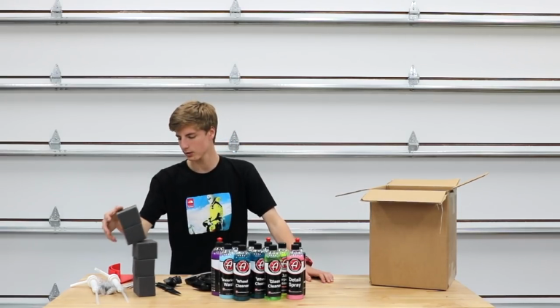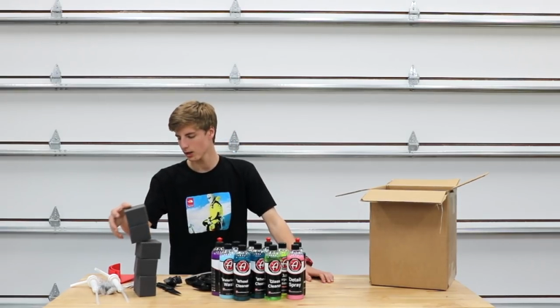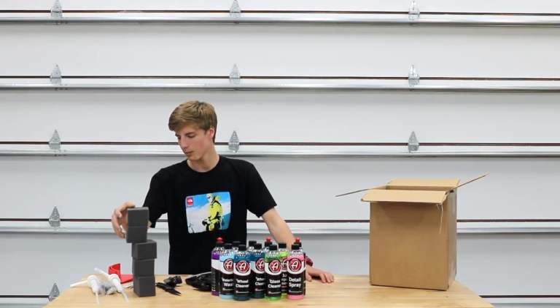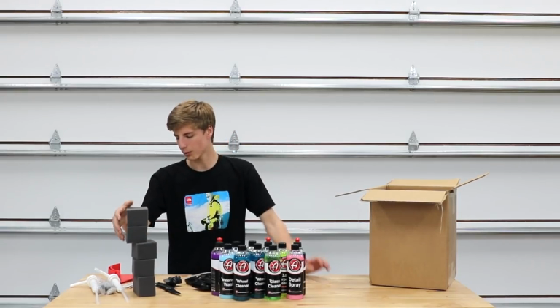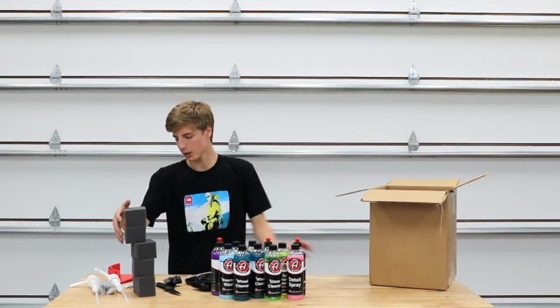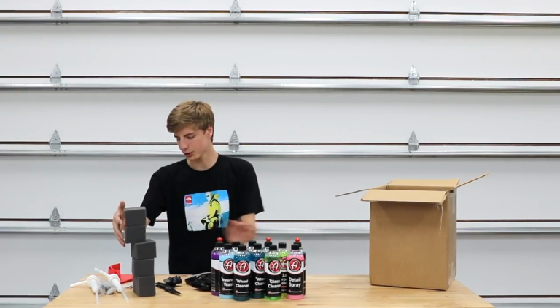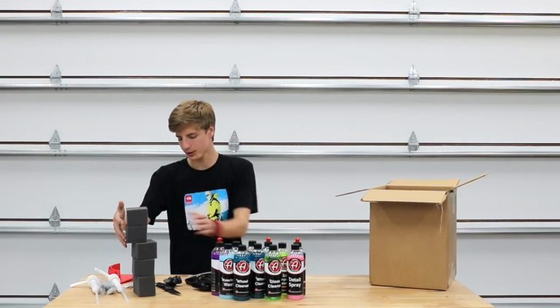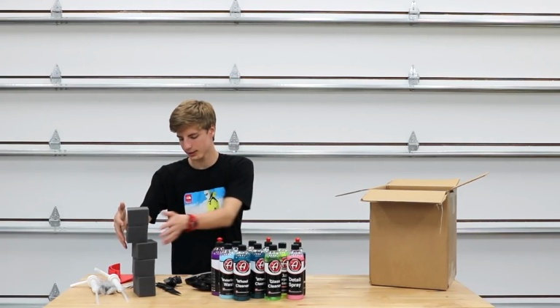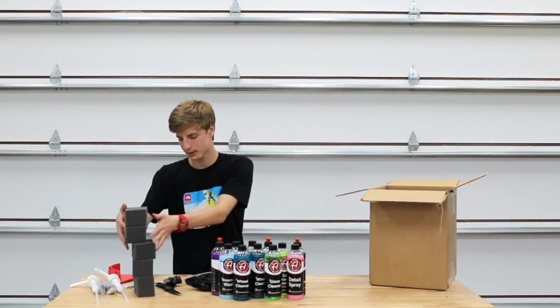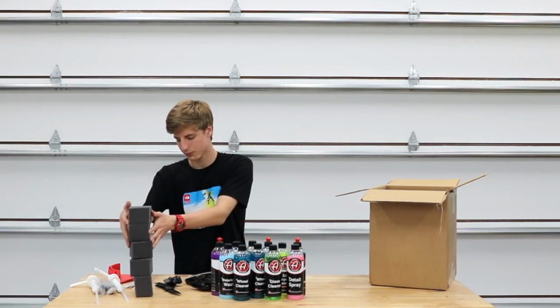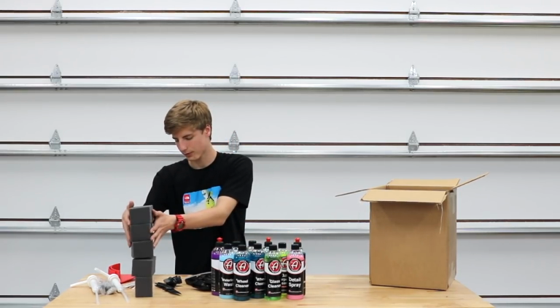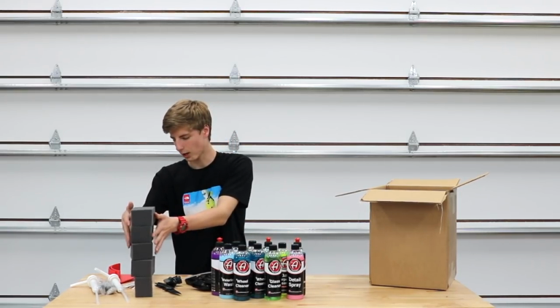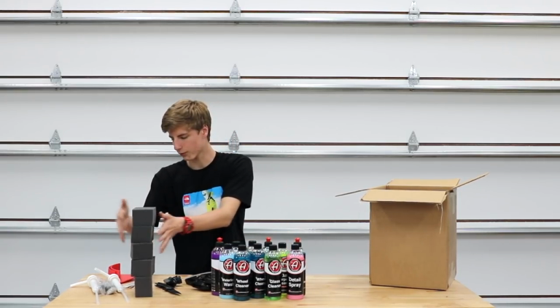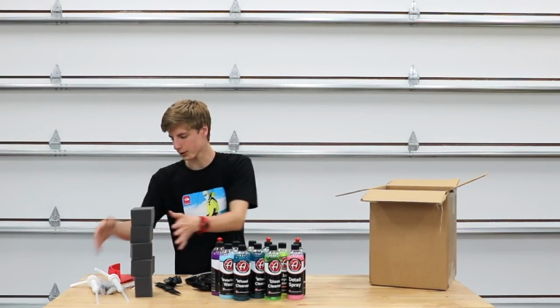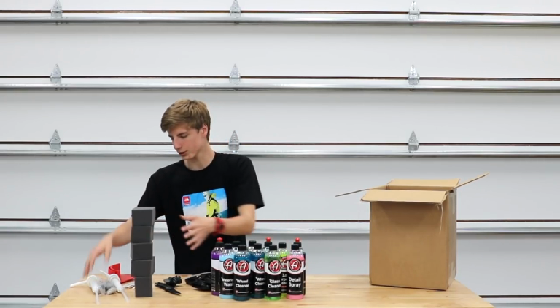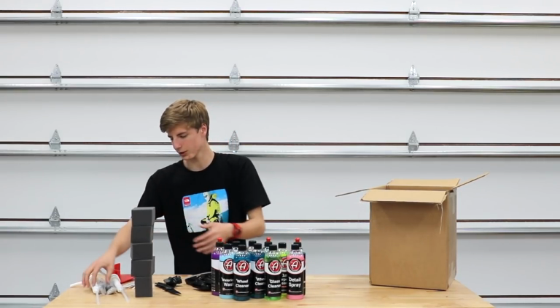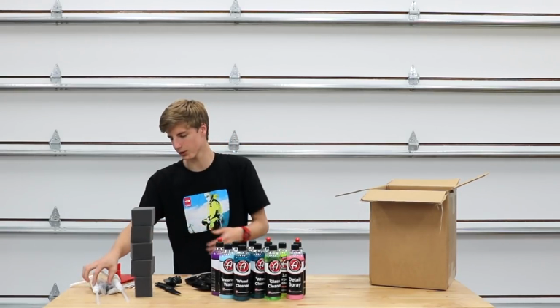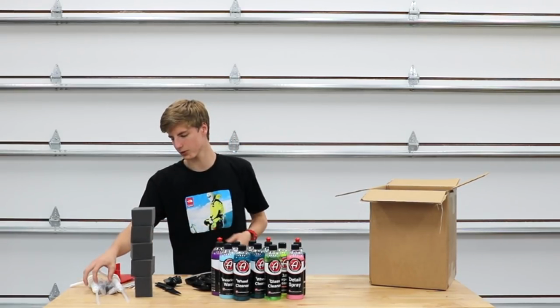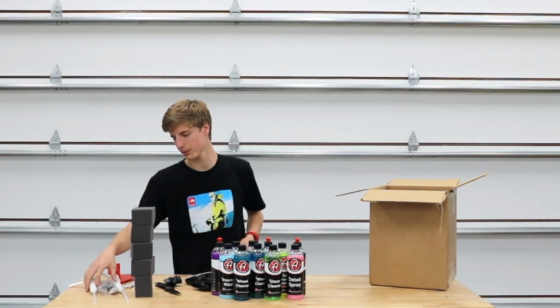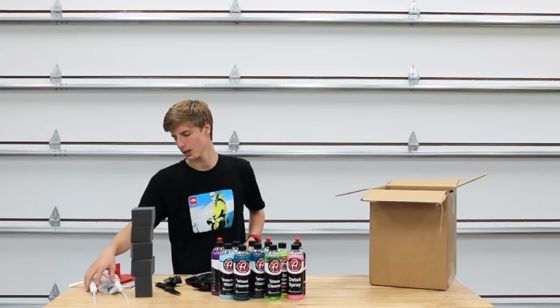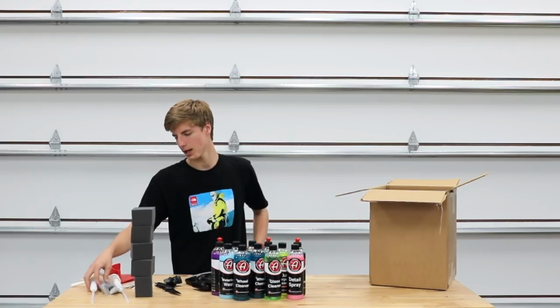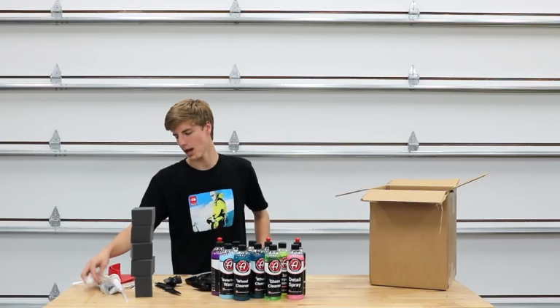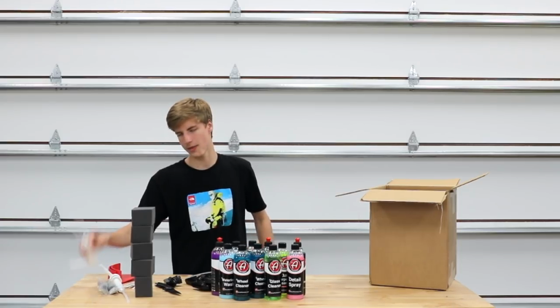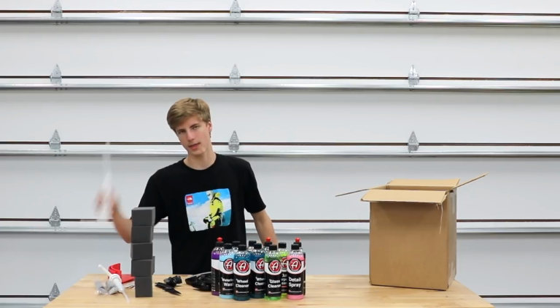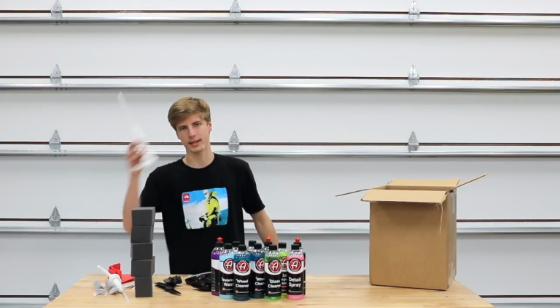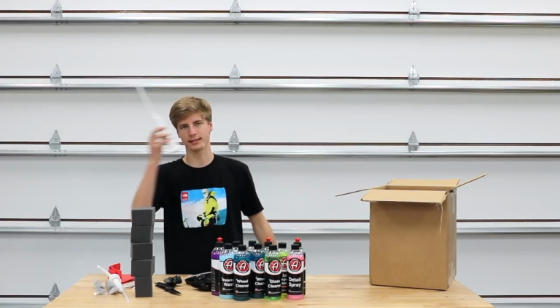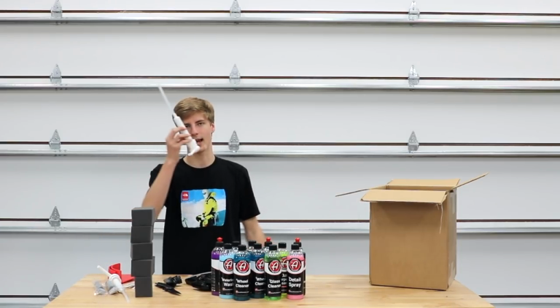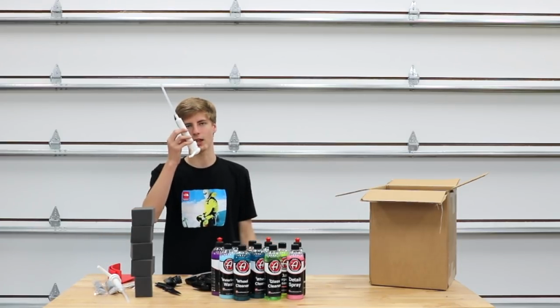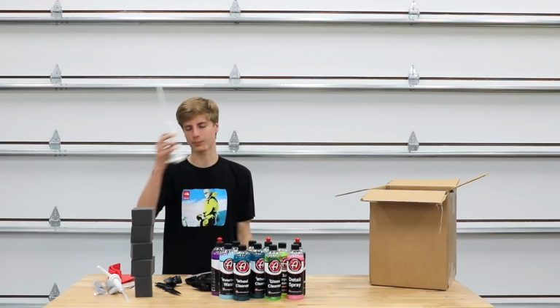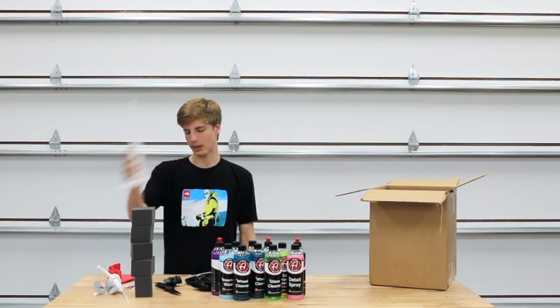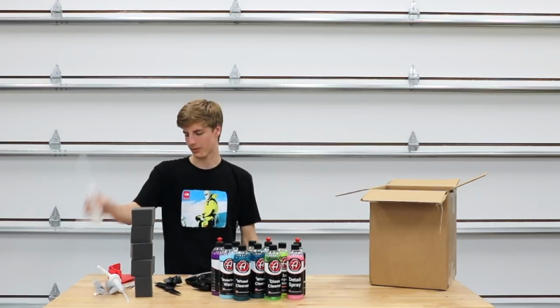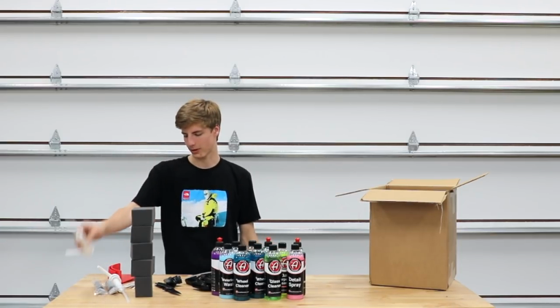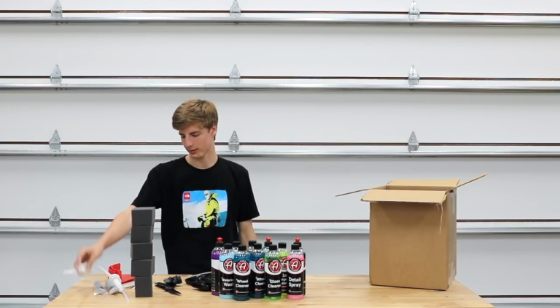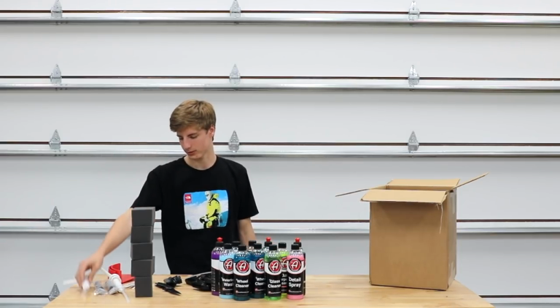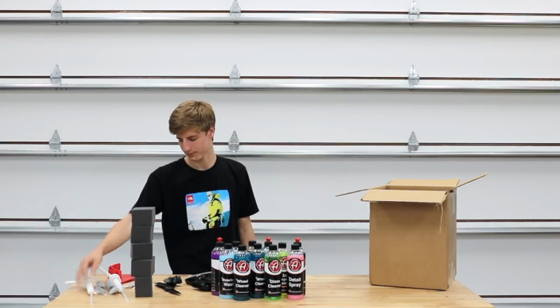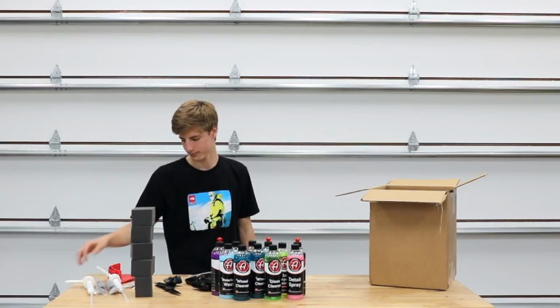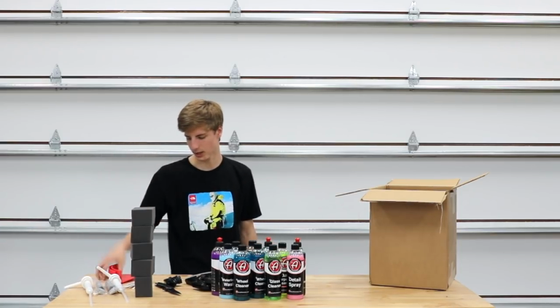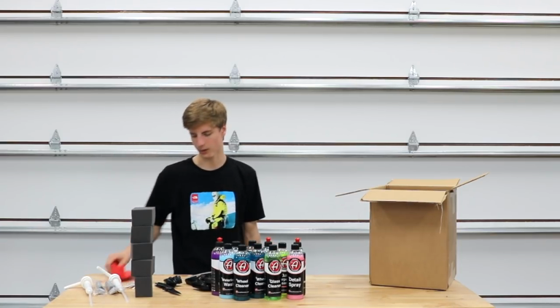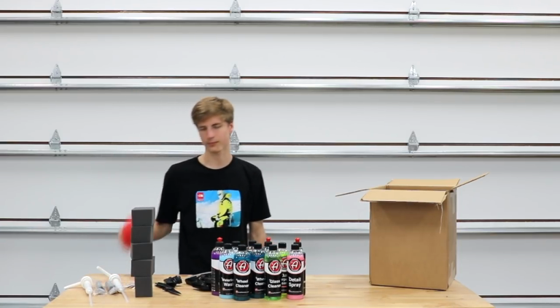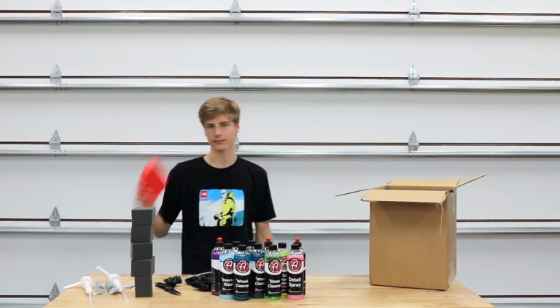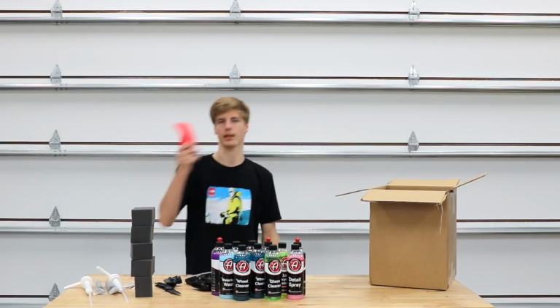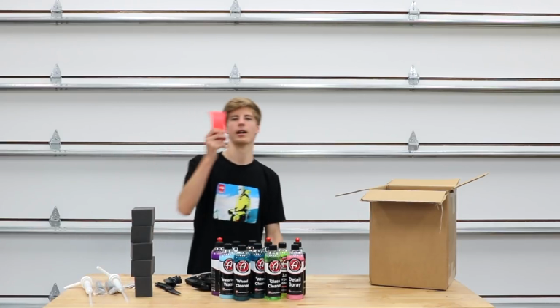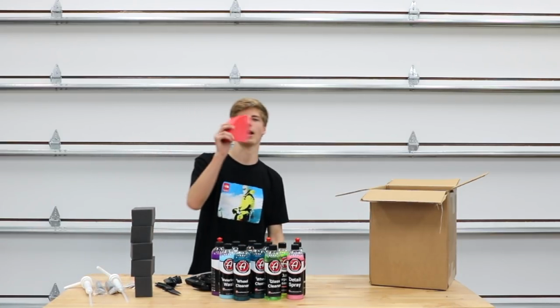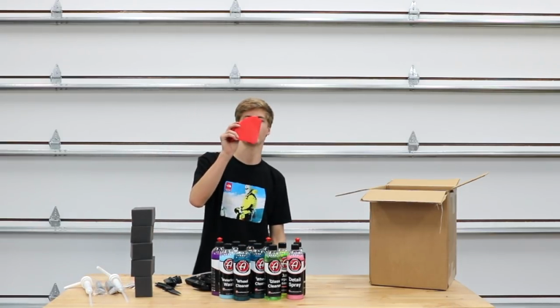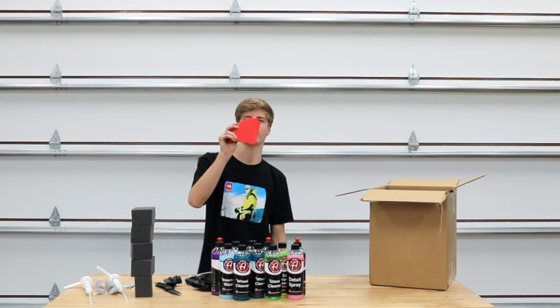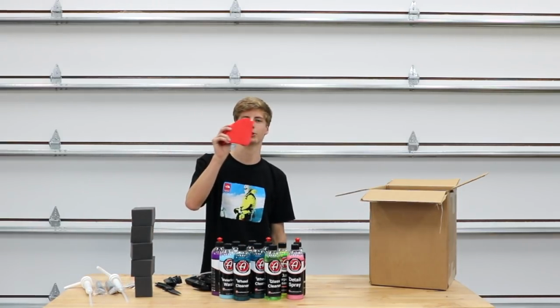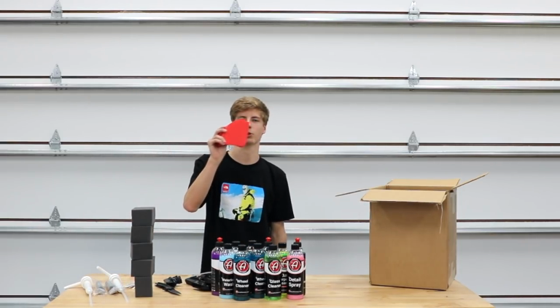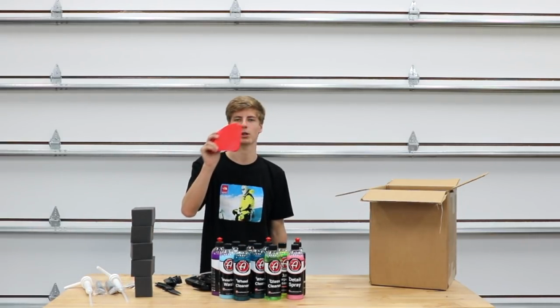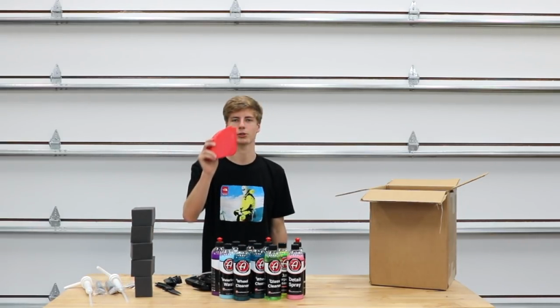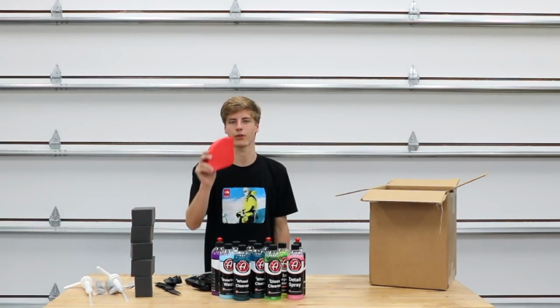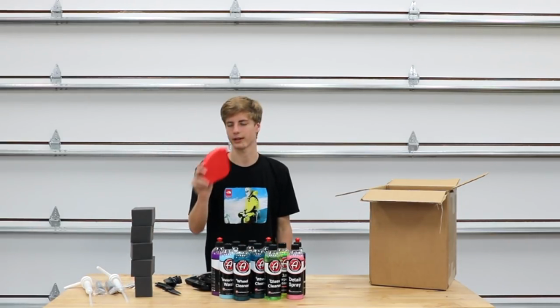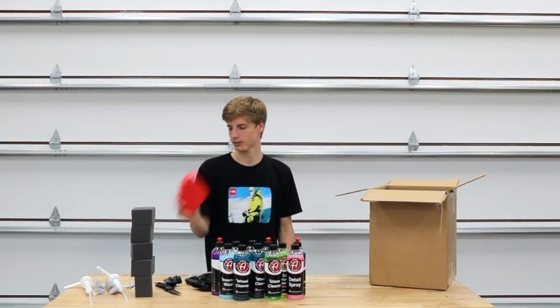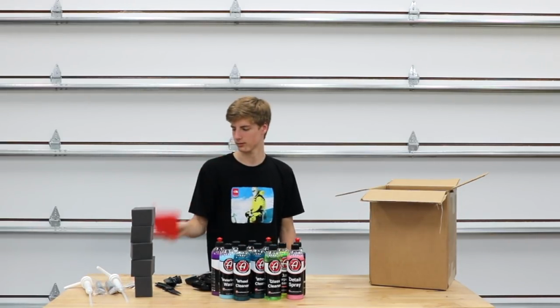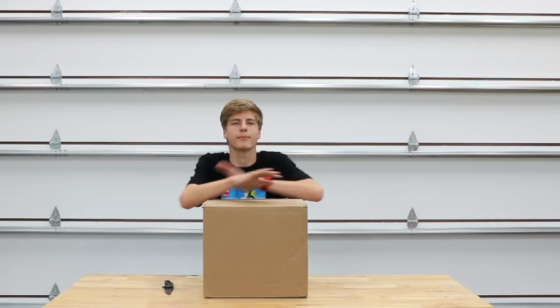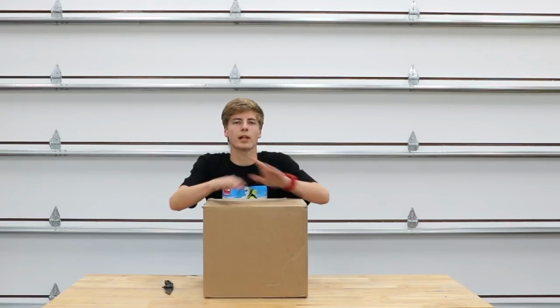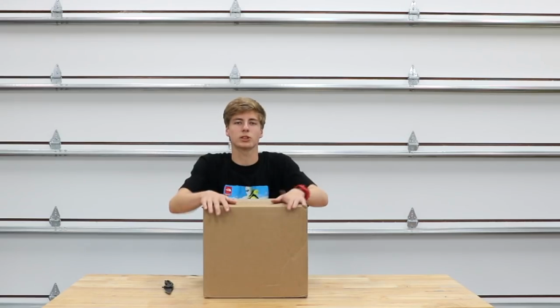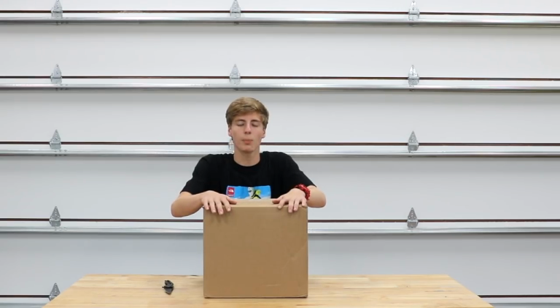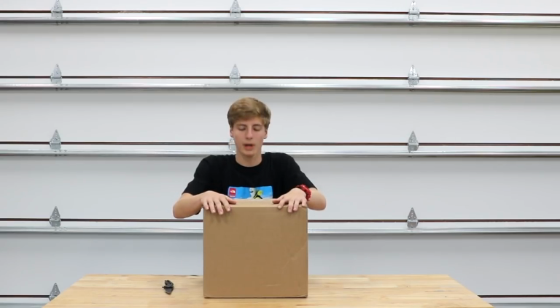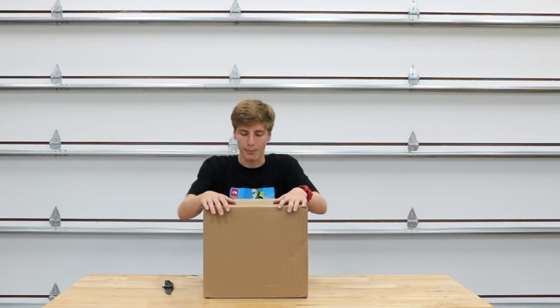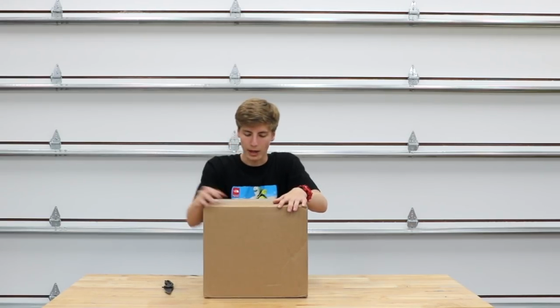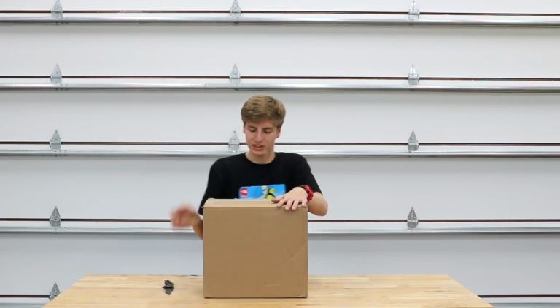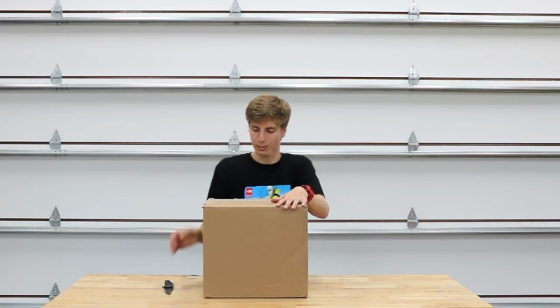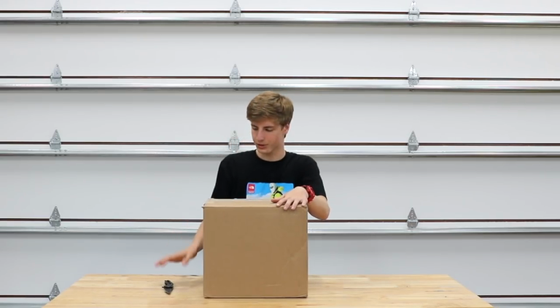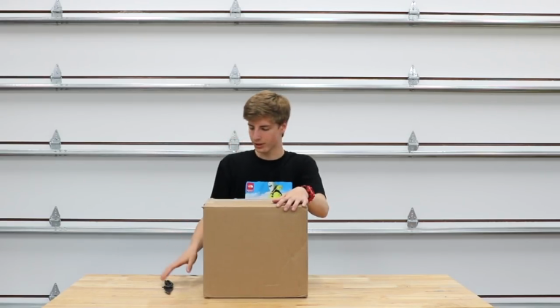Also one bottle of glass cleaner, some foam blocks, brushes, air fresheners, and the two gallon pump things and pressure washing accessories. Let's open up box number two.